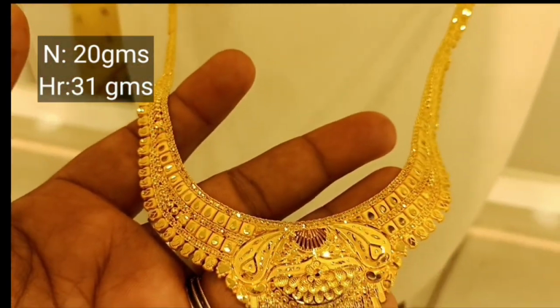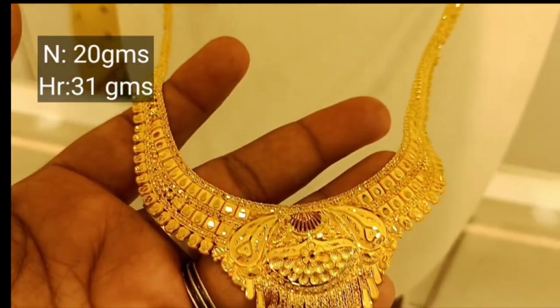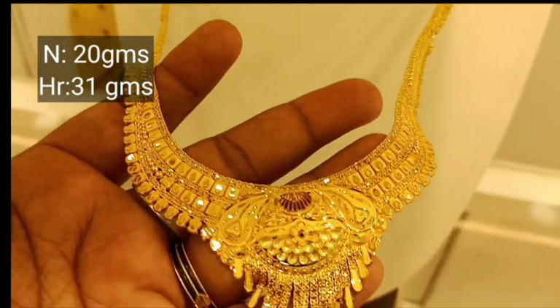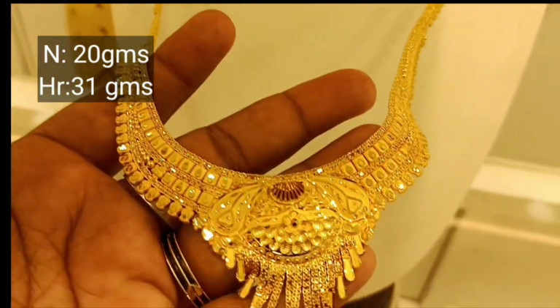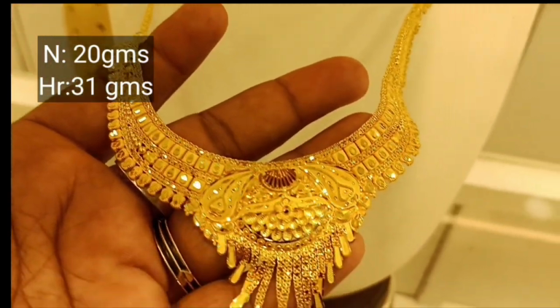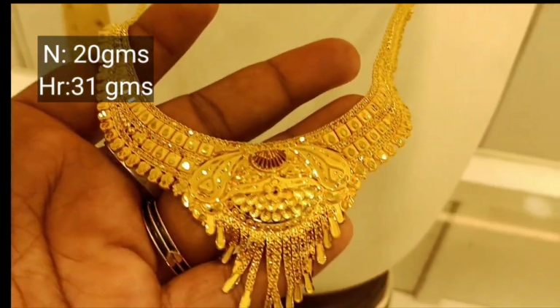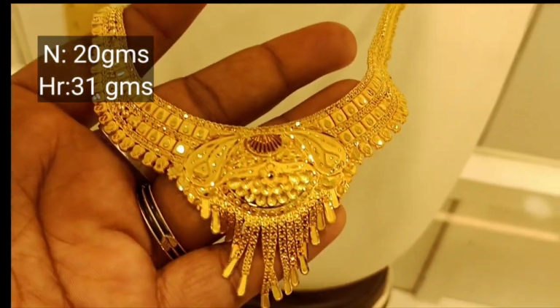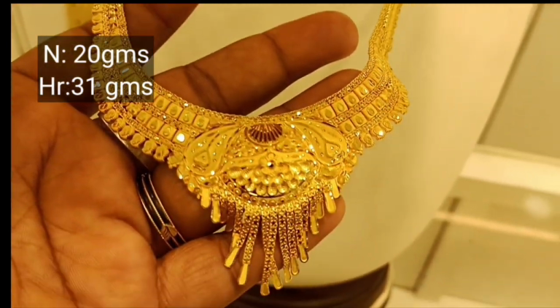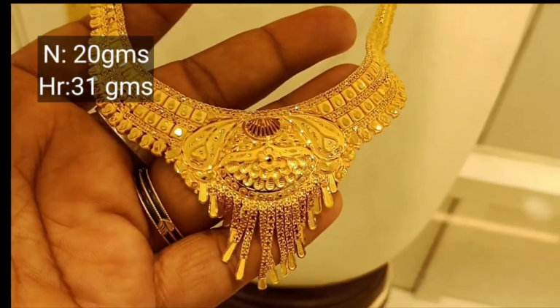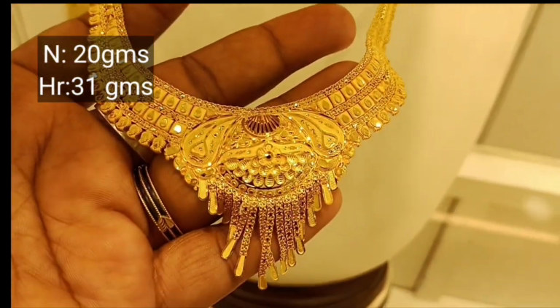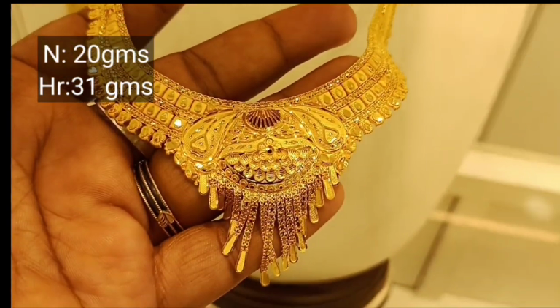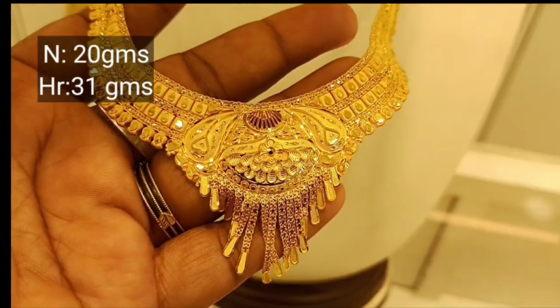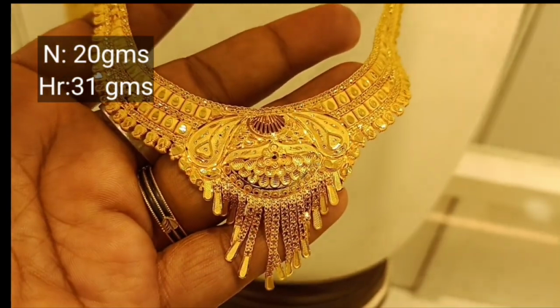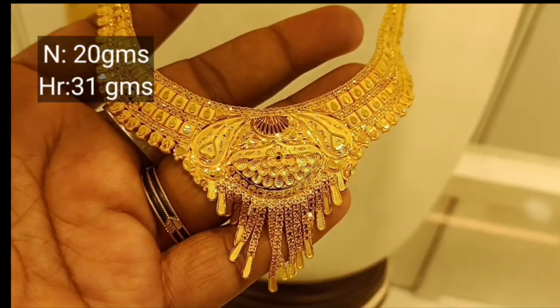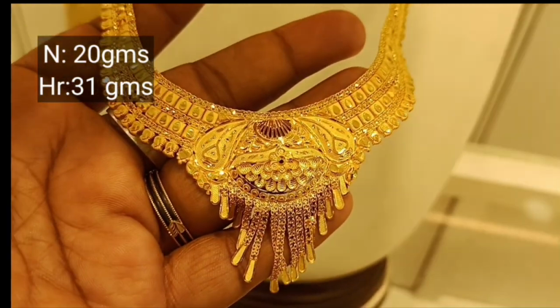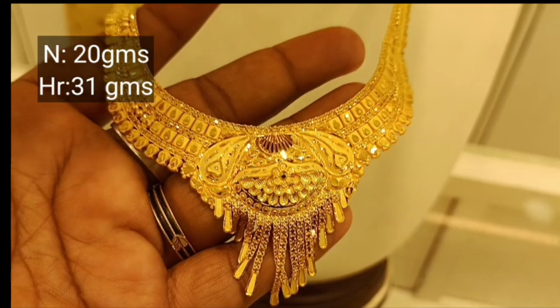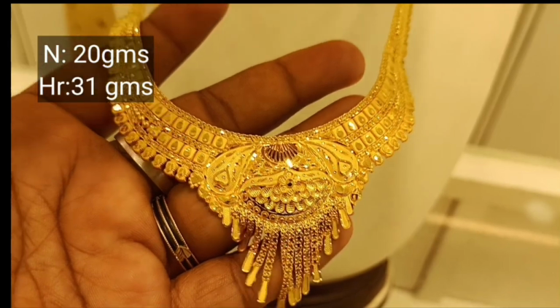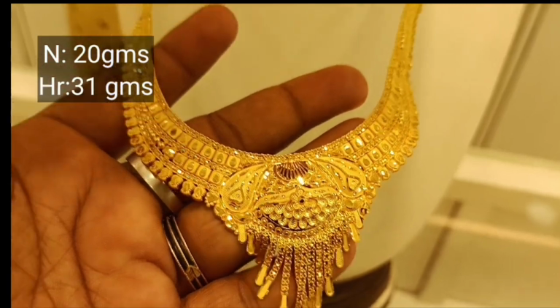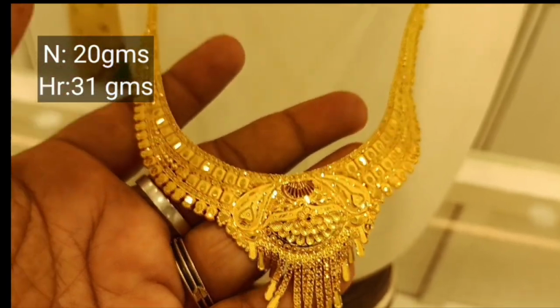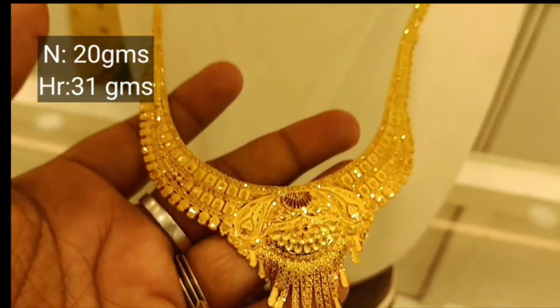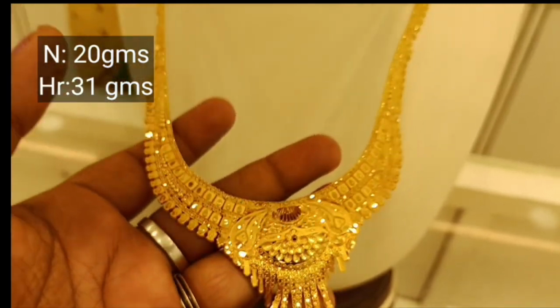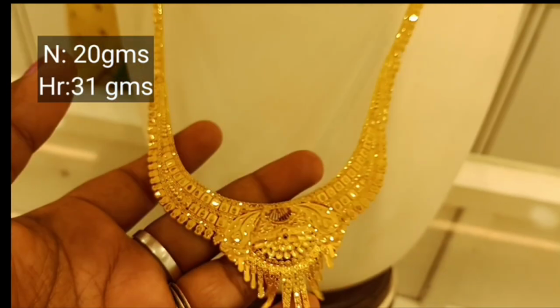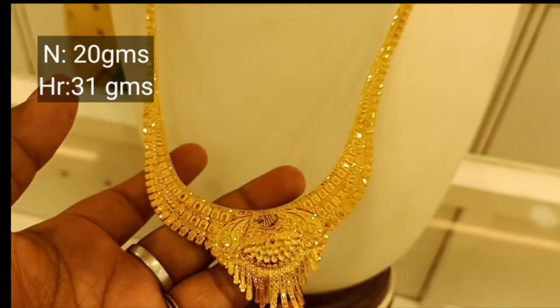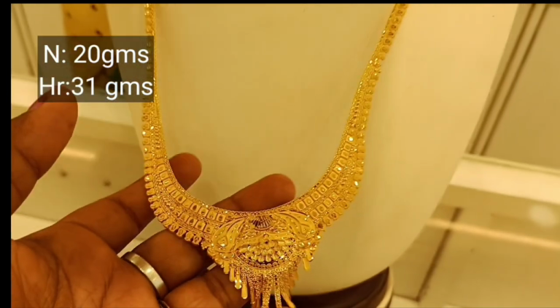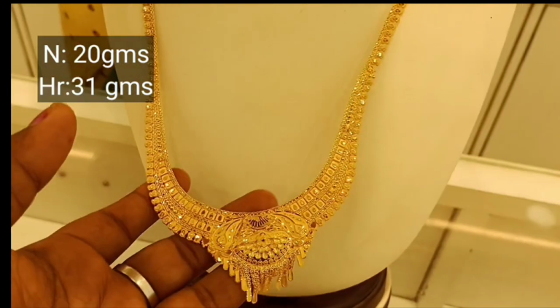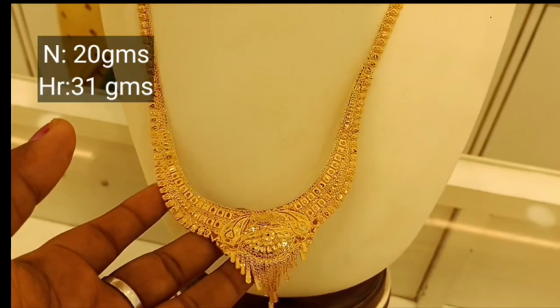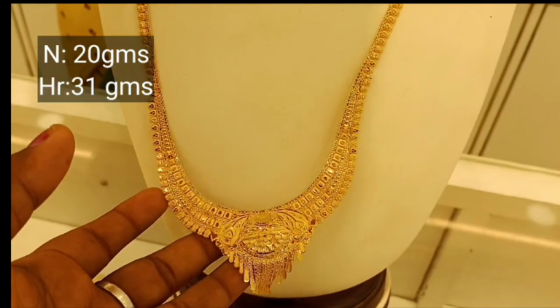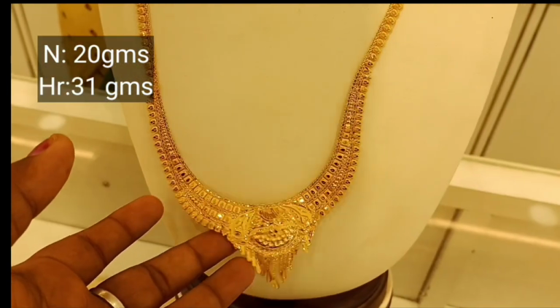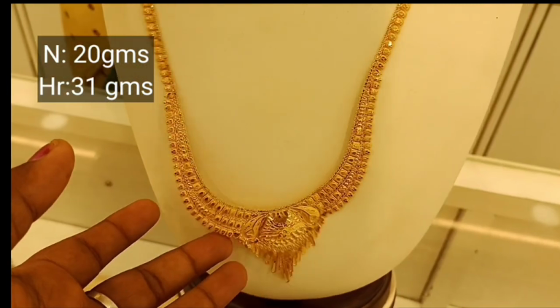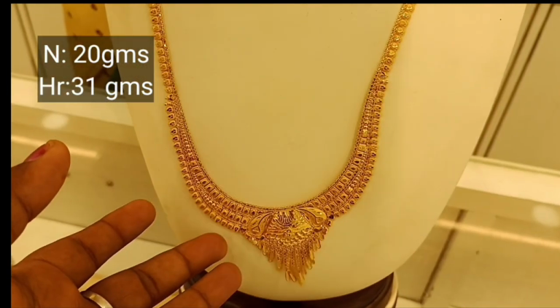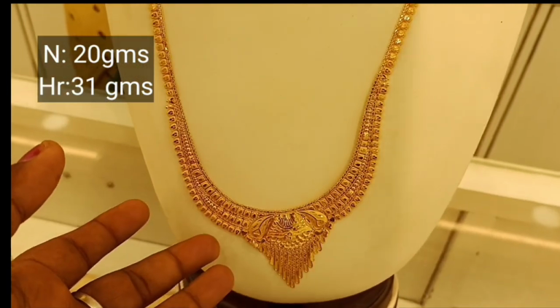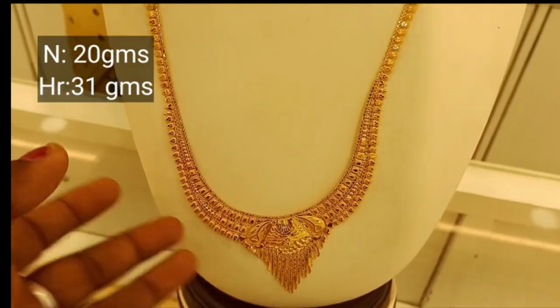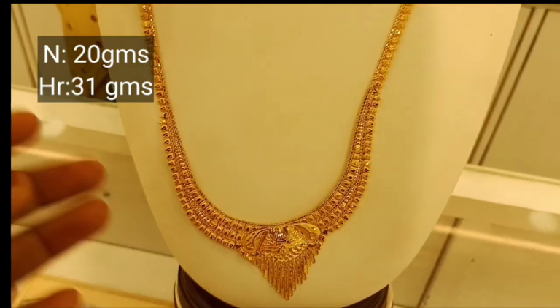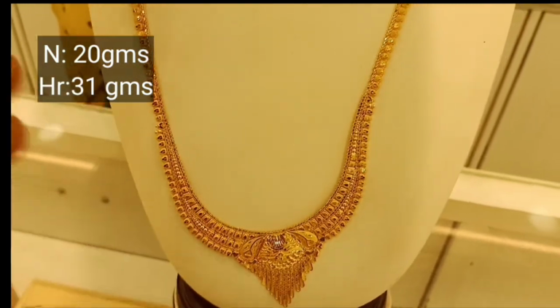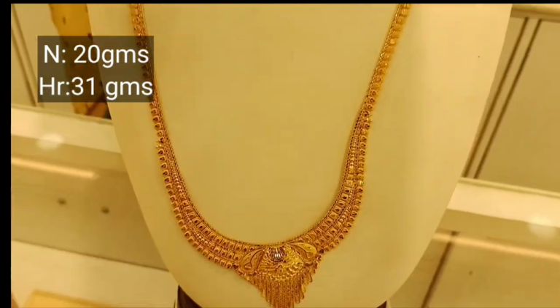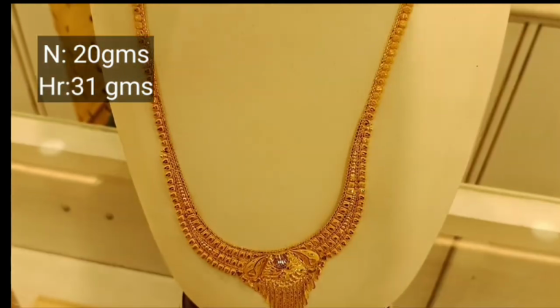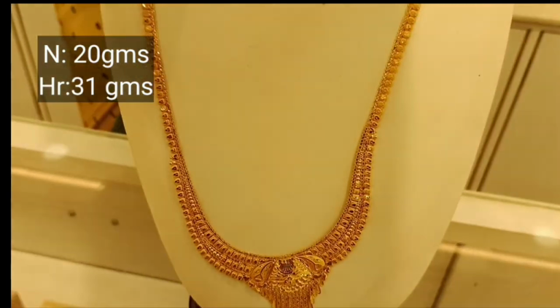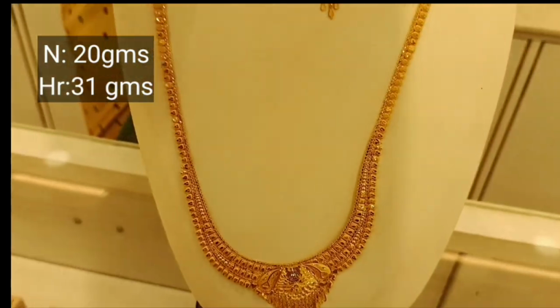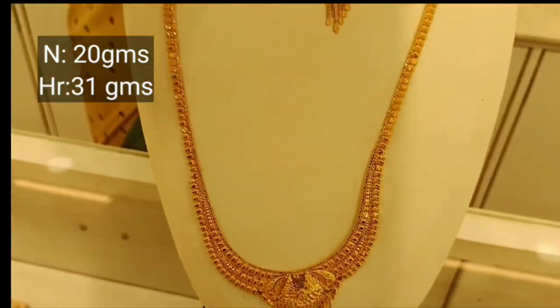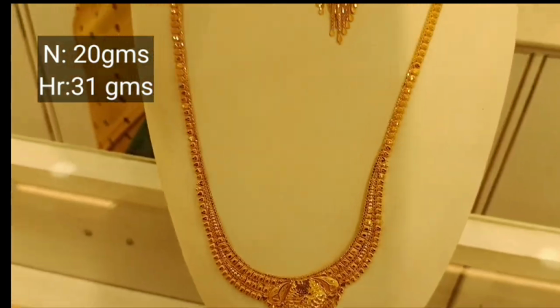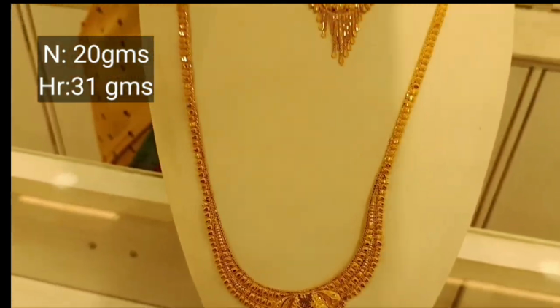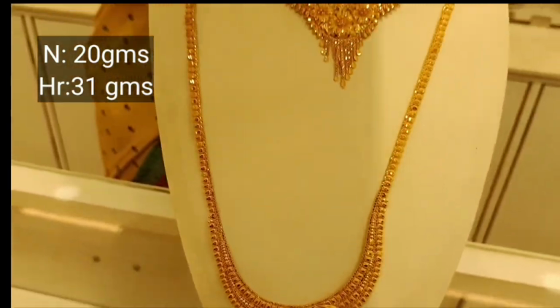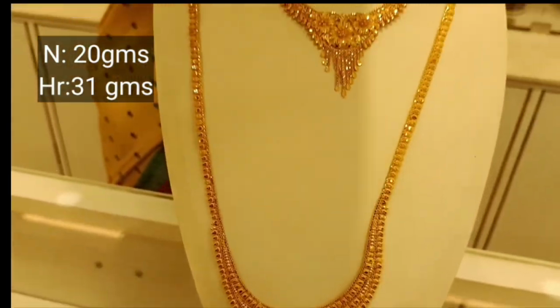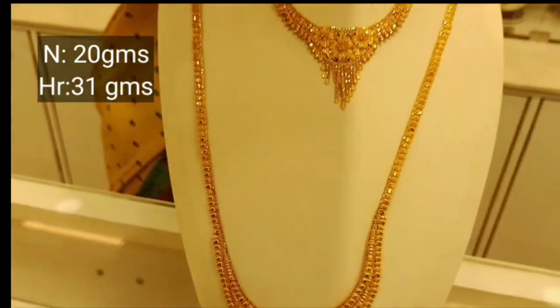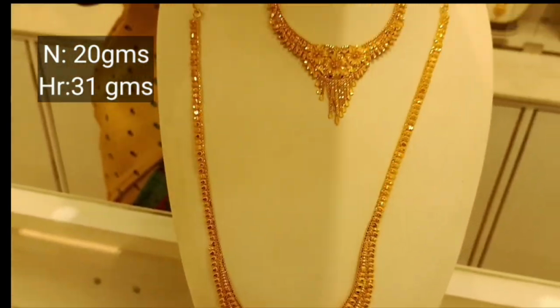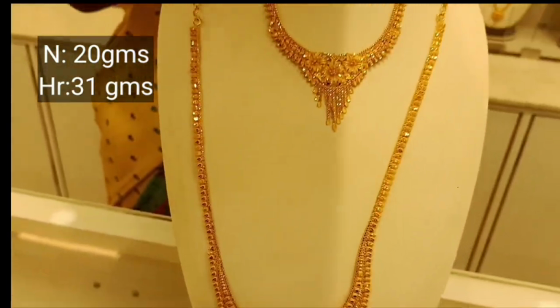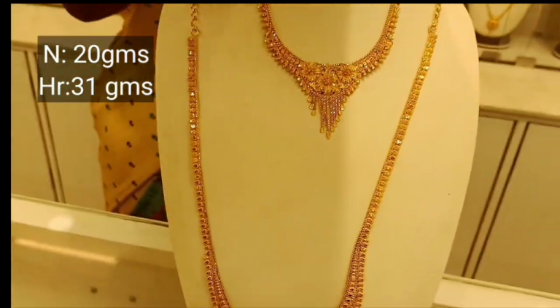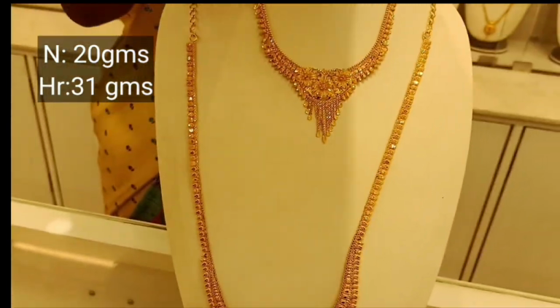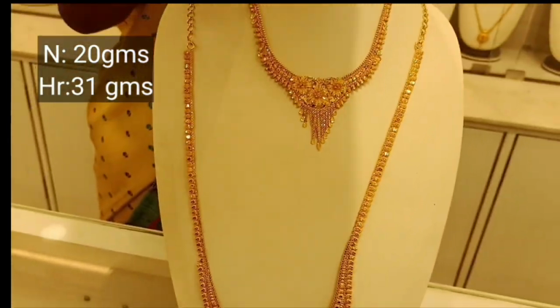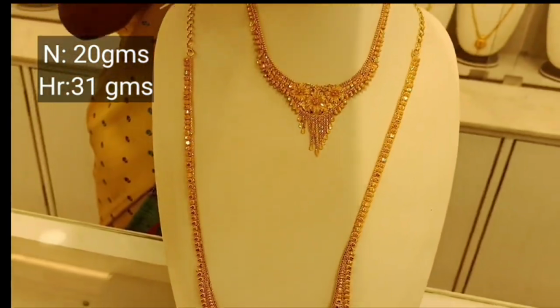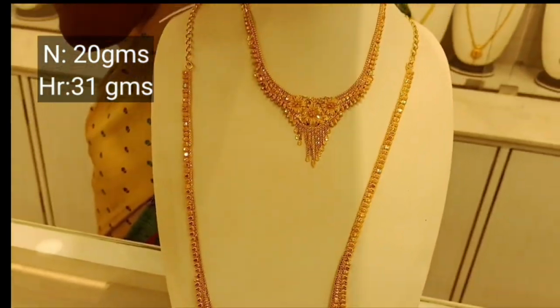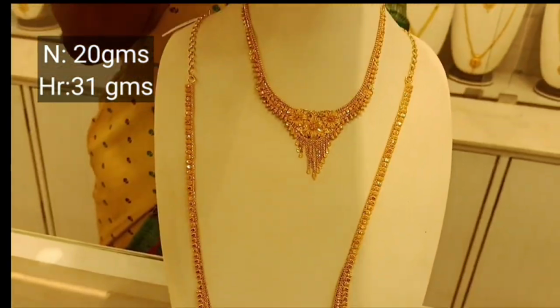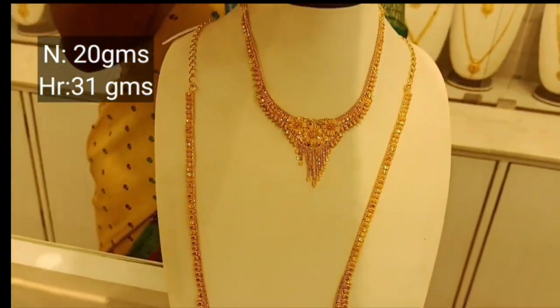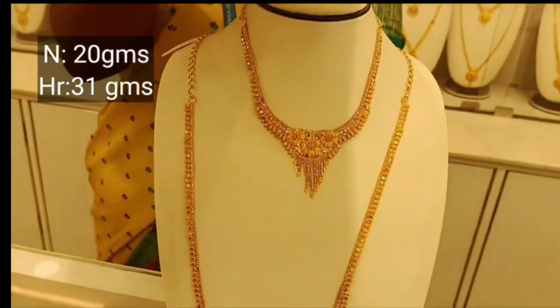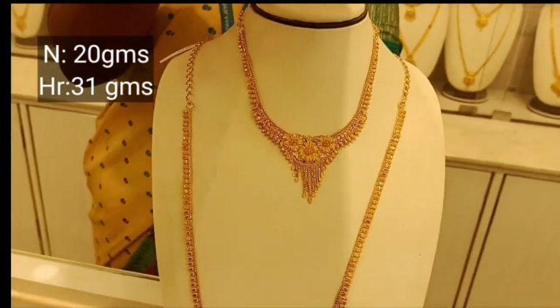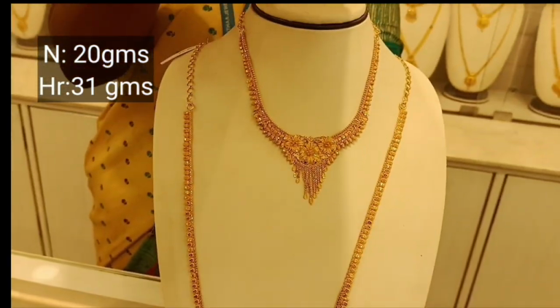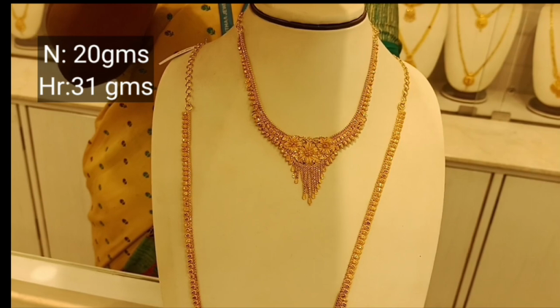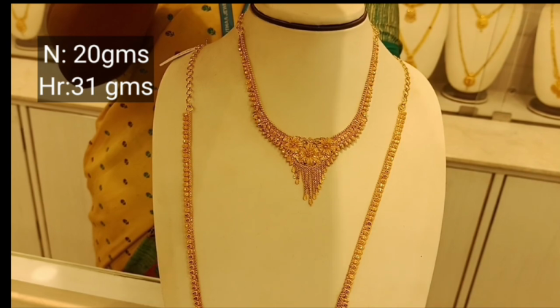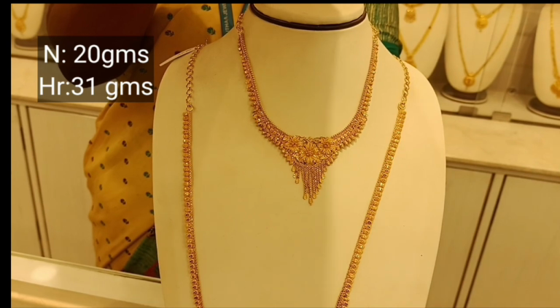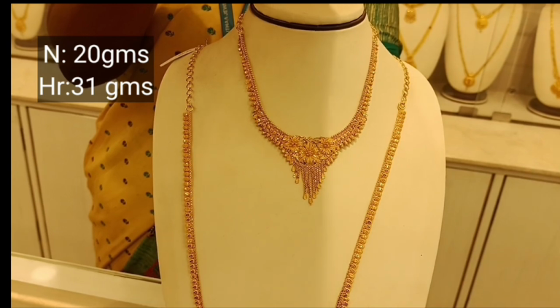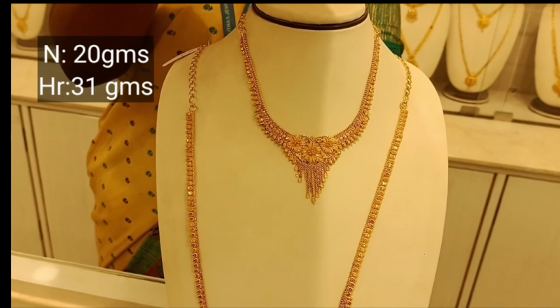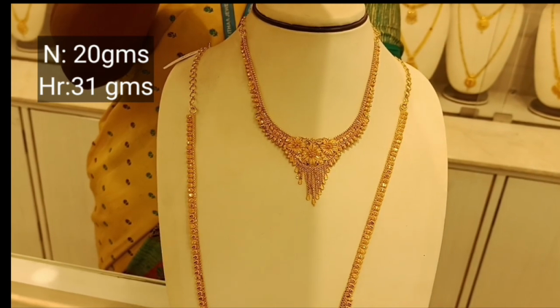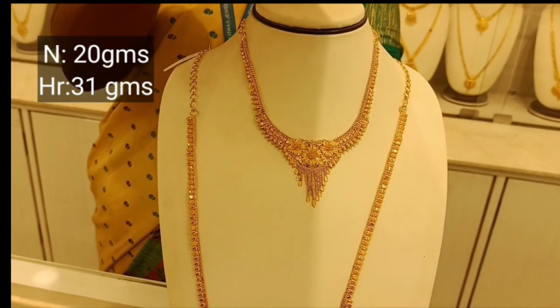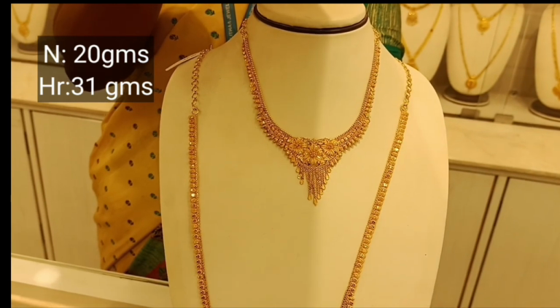It is a lightweight bridal set with a nice design. It is super. It is a low waist size.